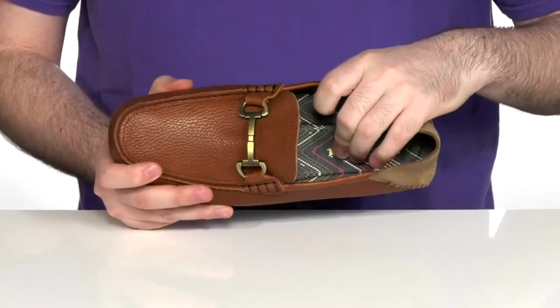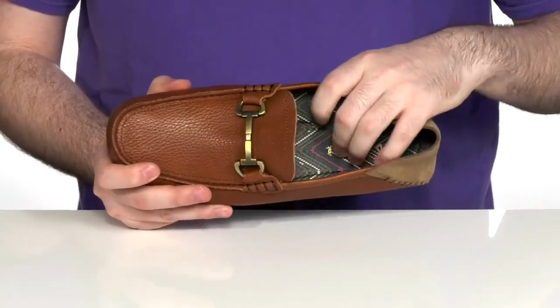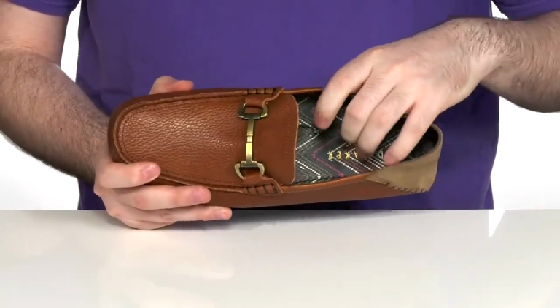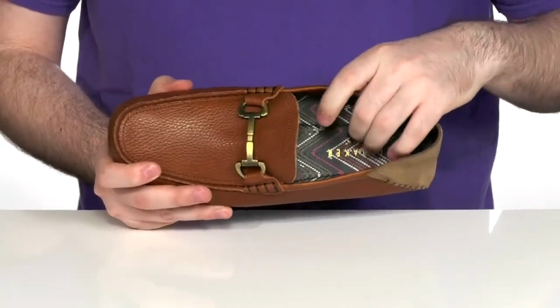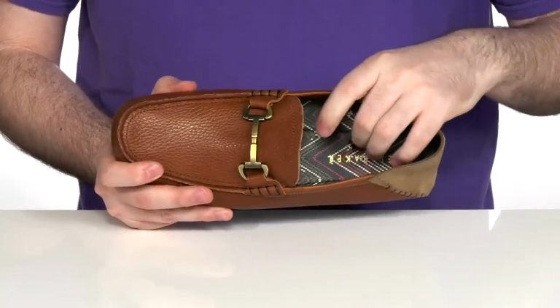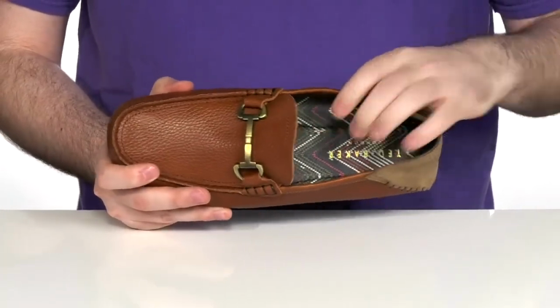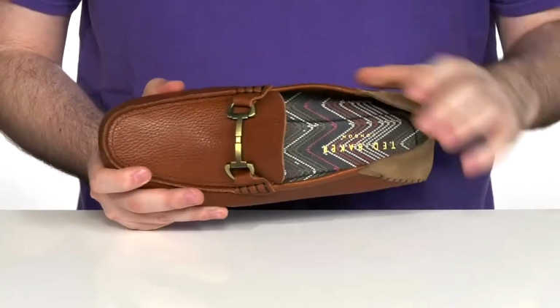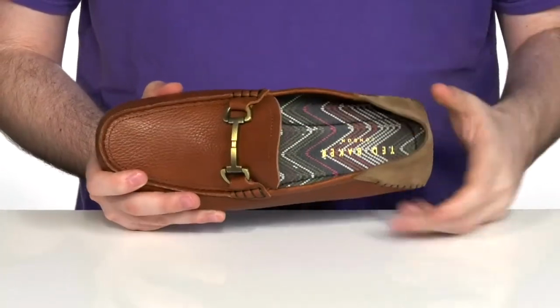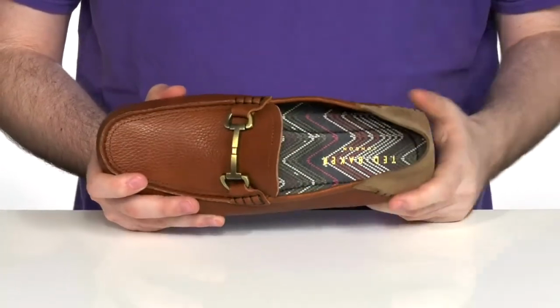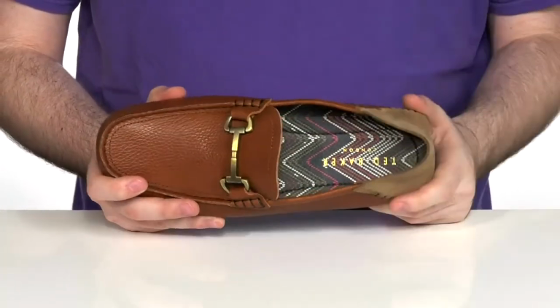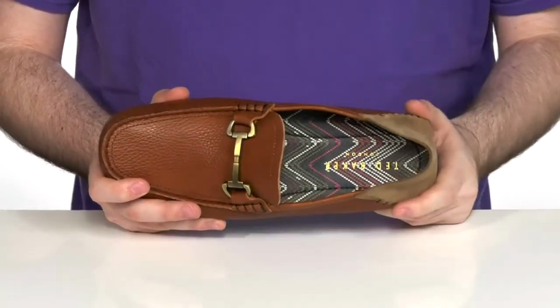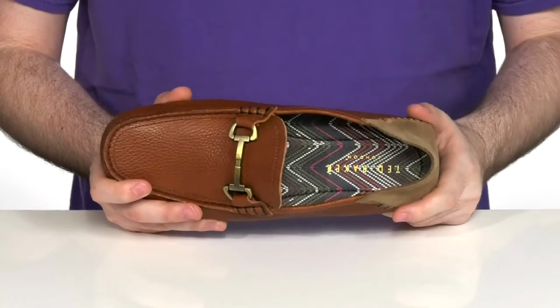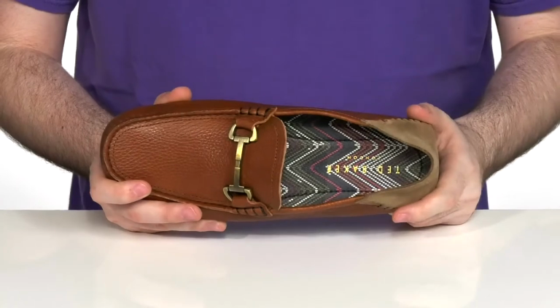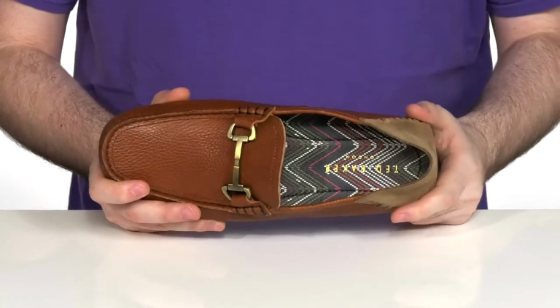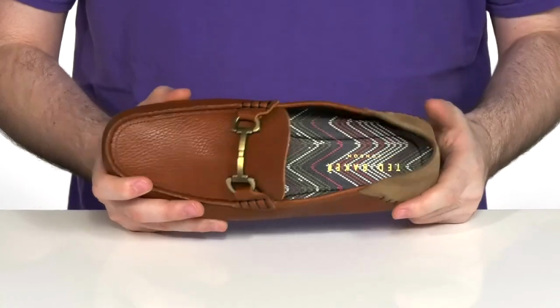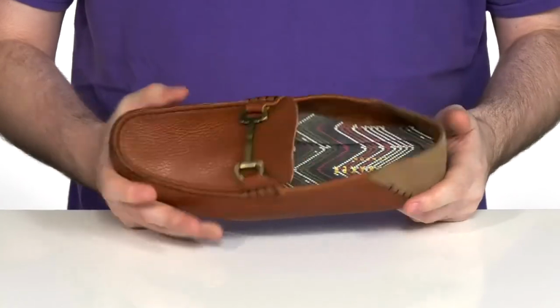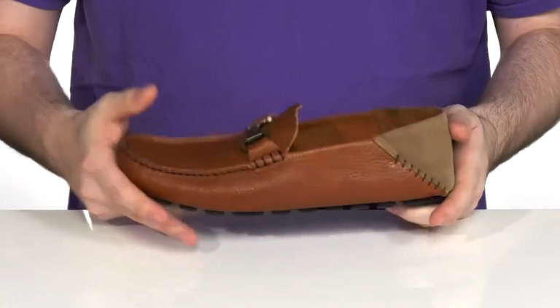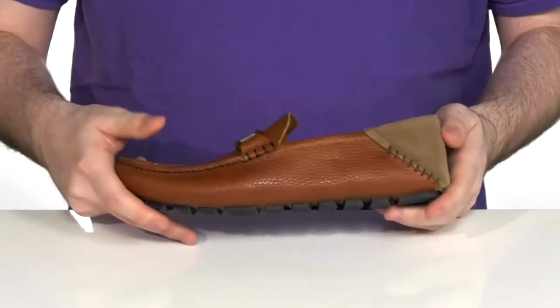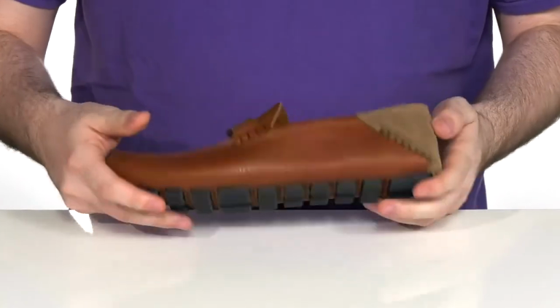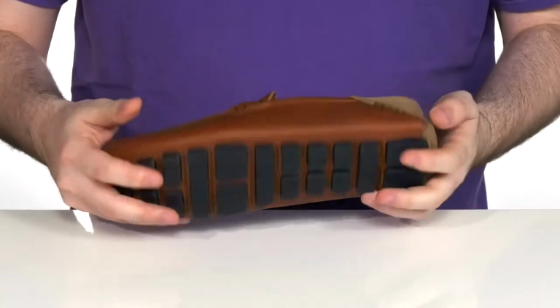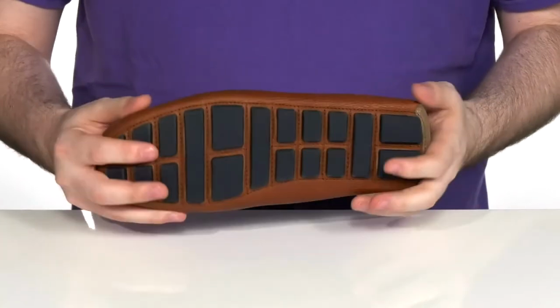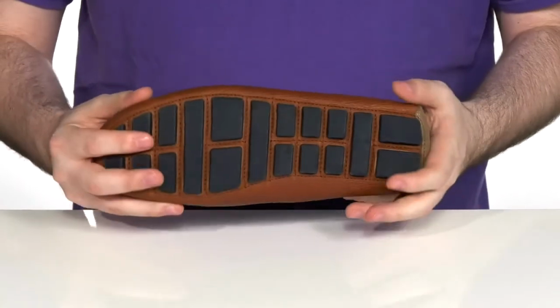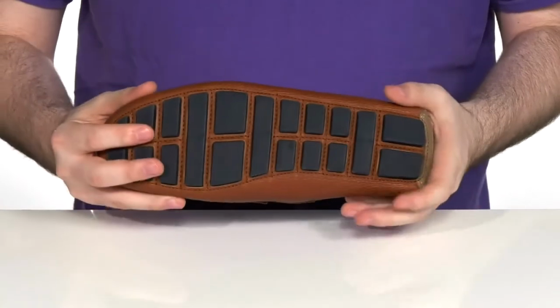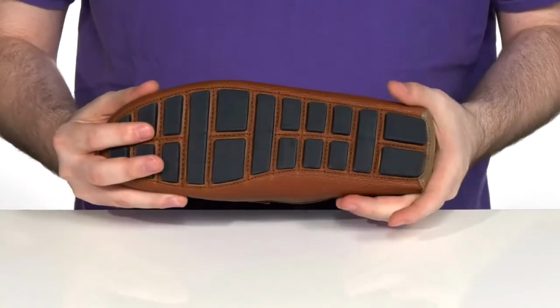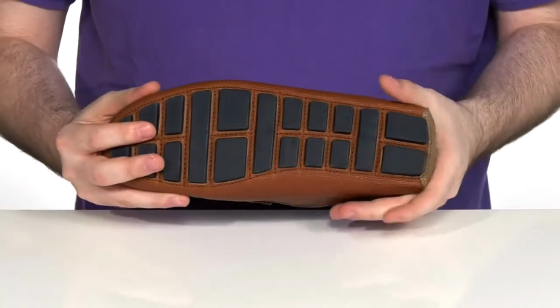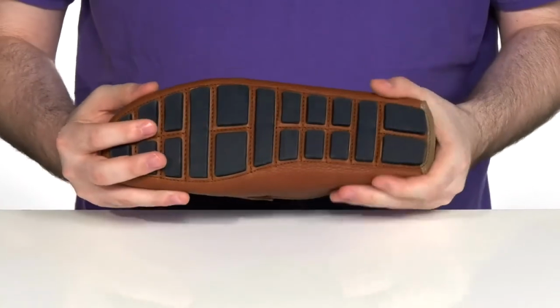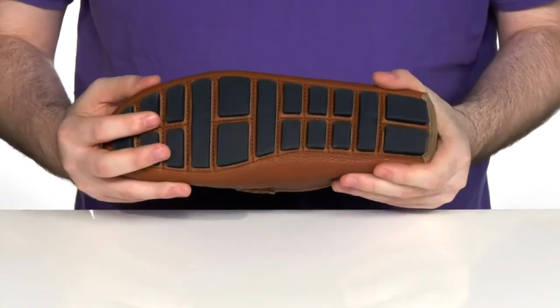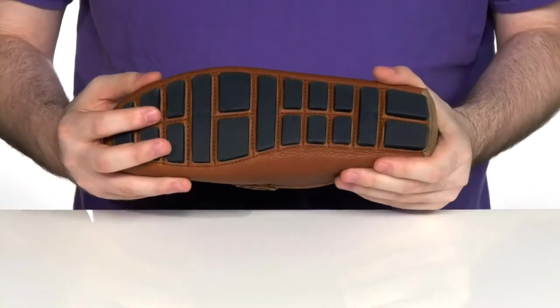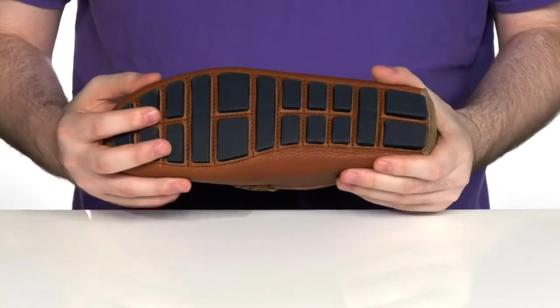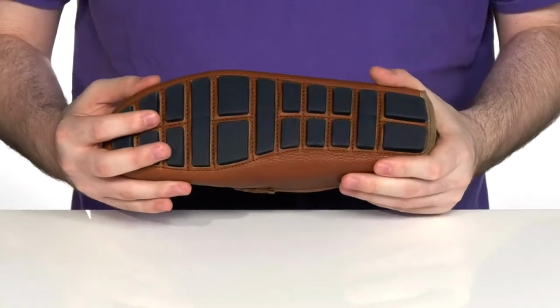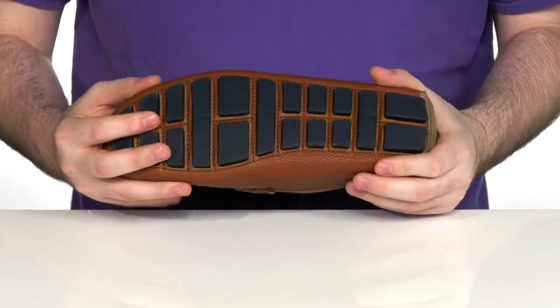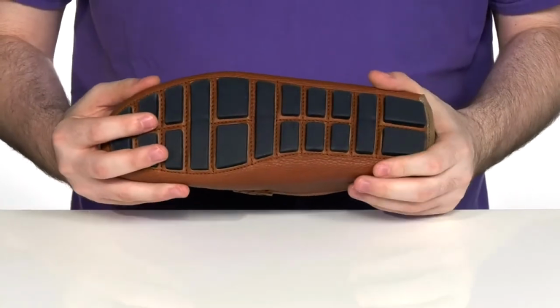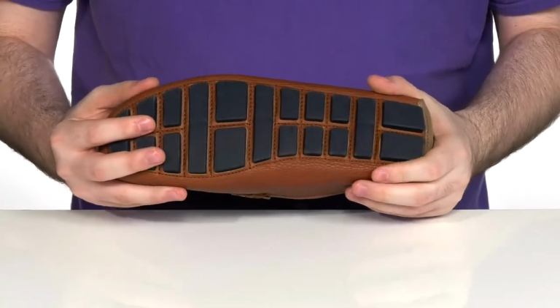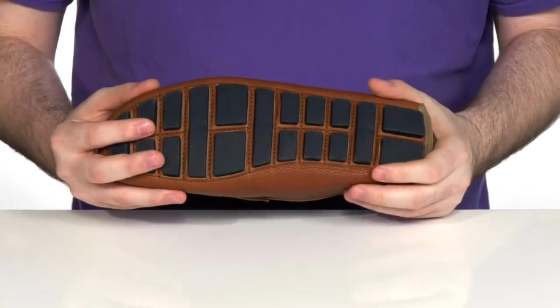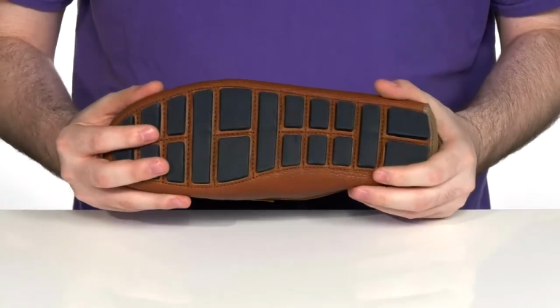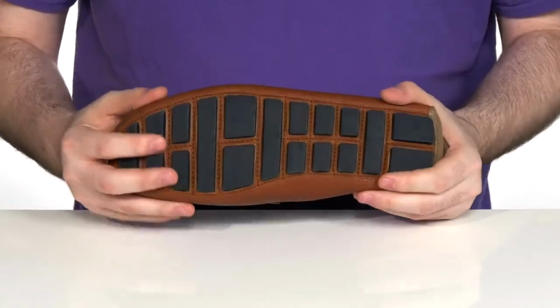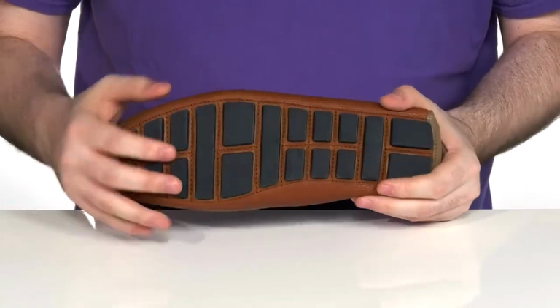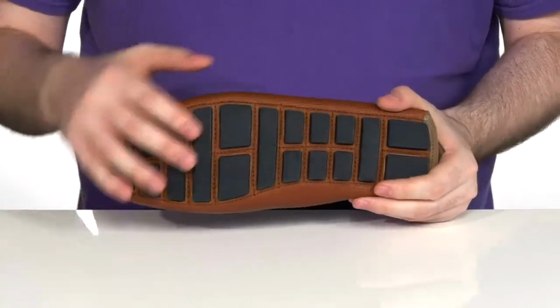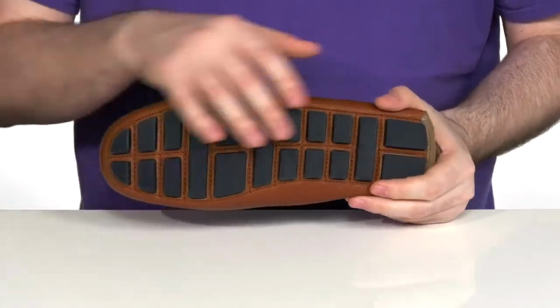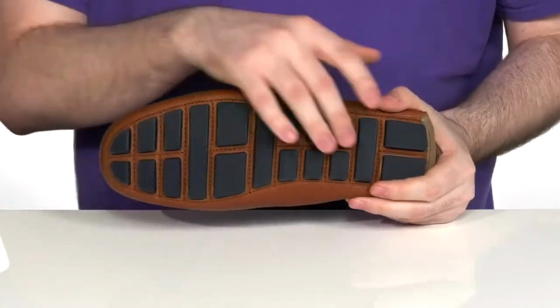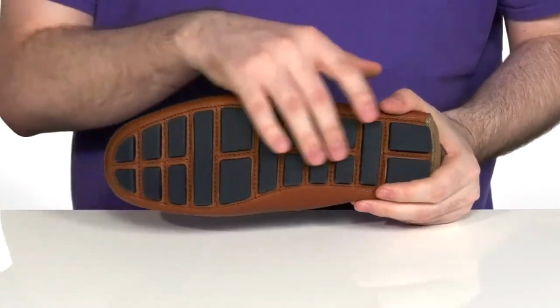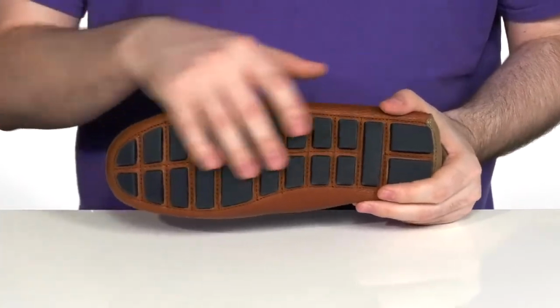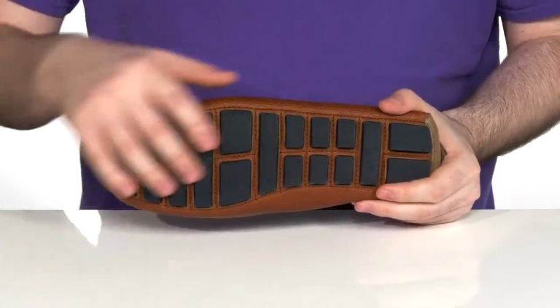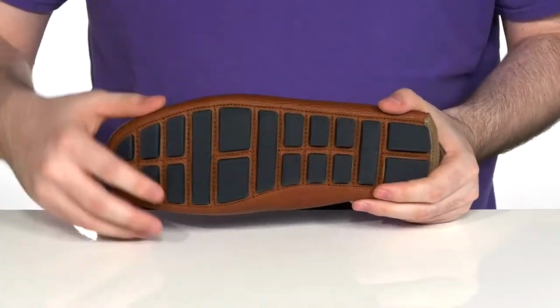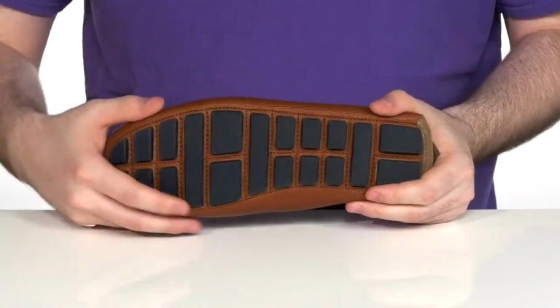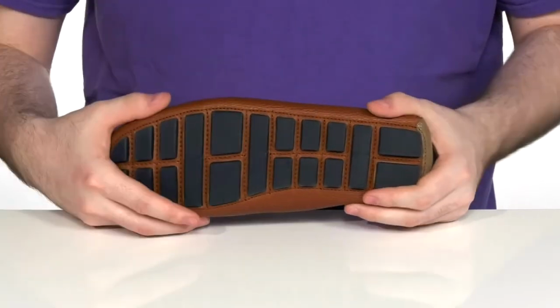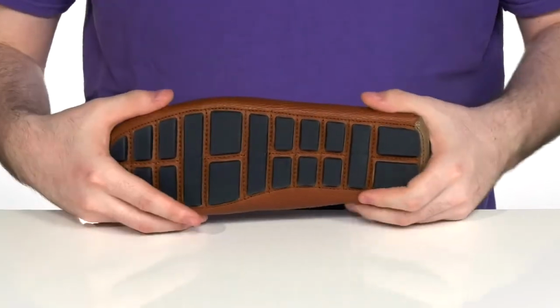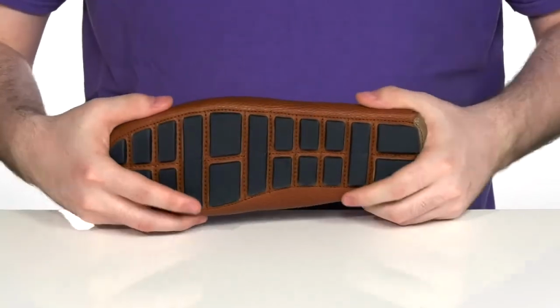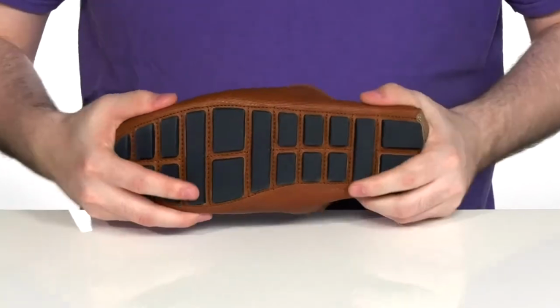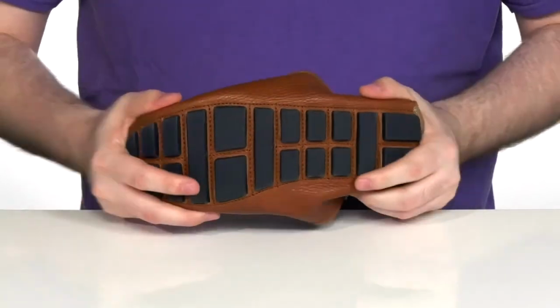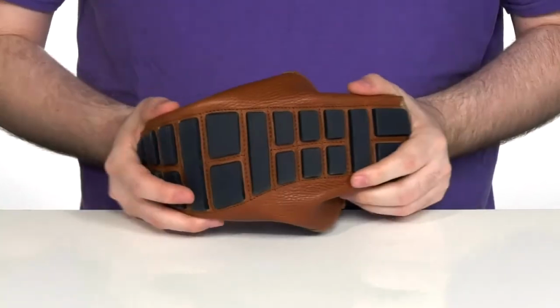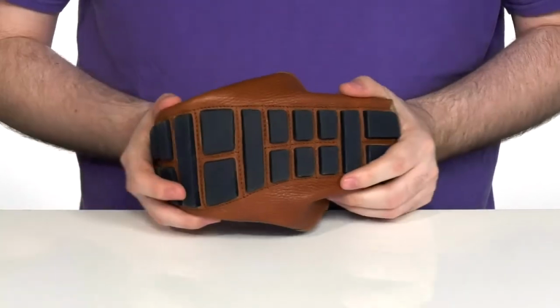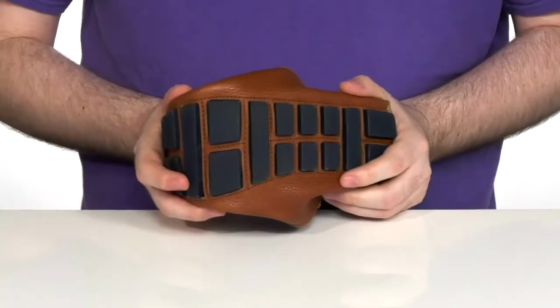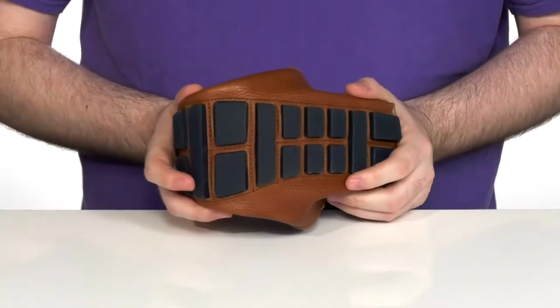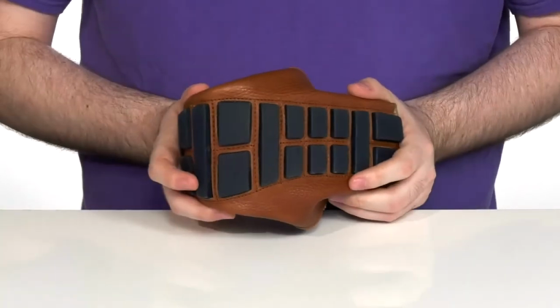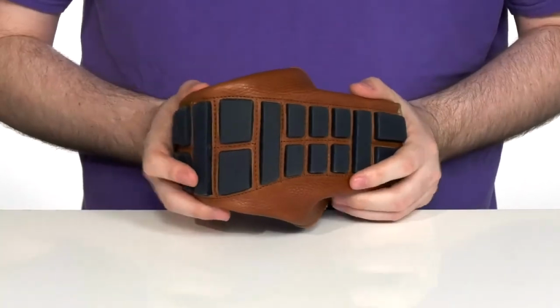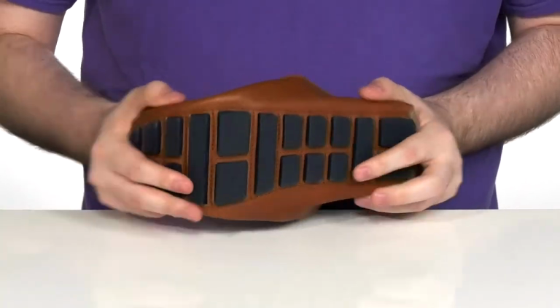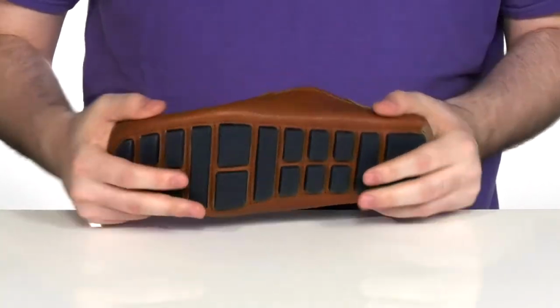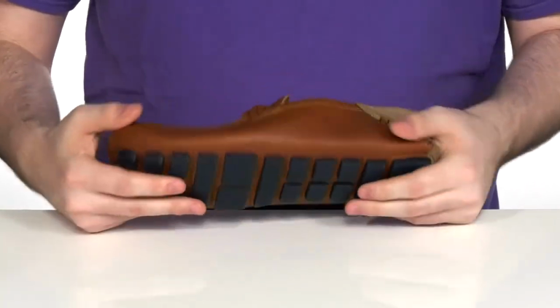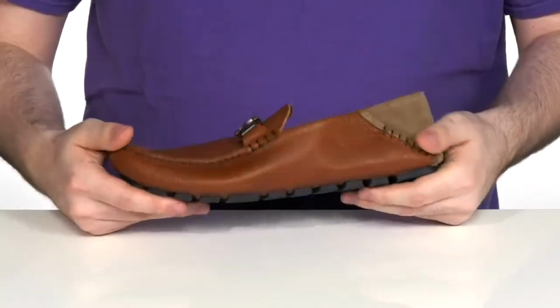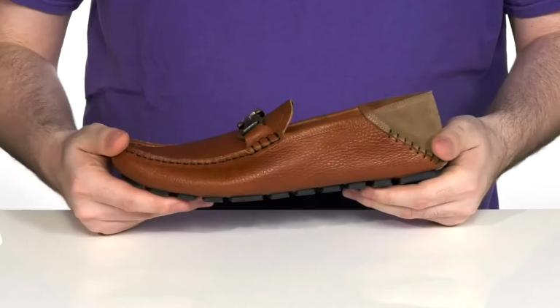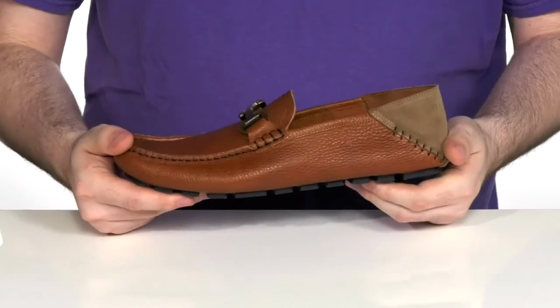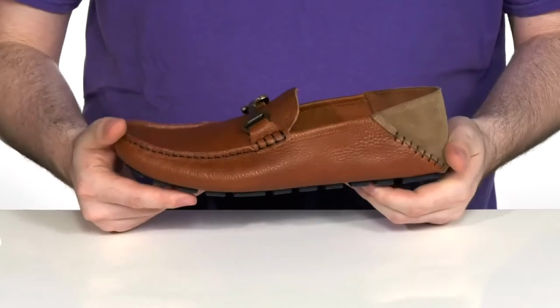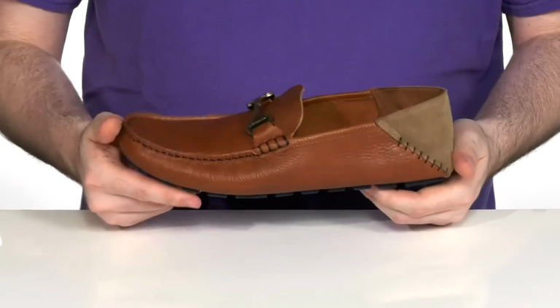There's a foam footbed in the bottom to add some cushioning with each step, and underneath that is durable rubber on the outsole that has plenty of grip and flex.